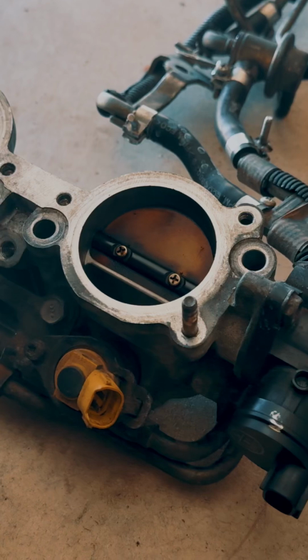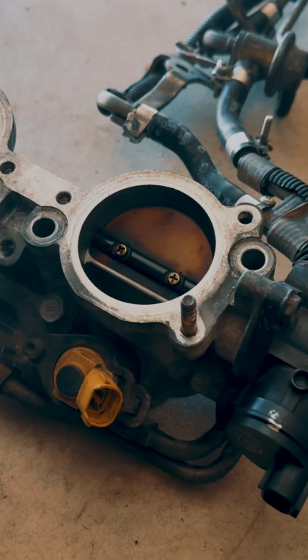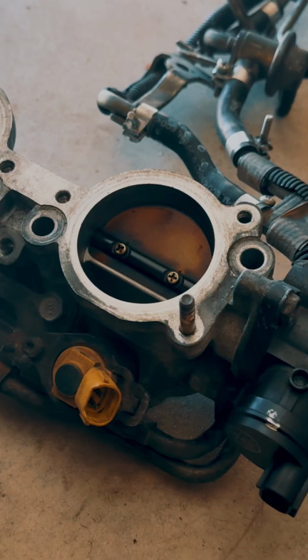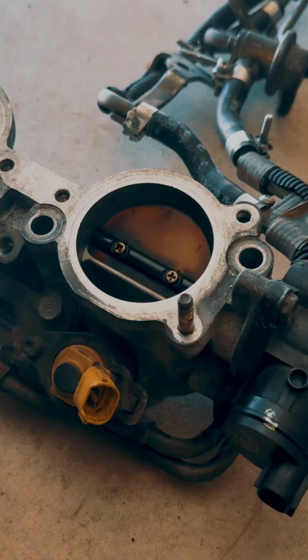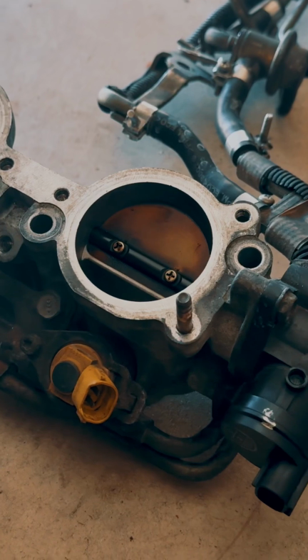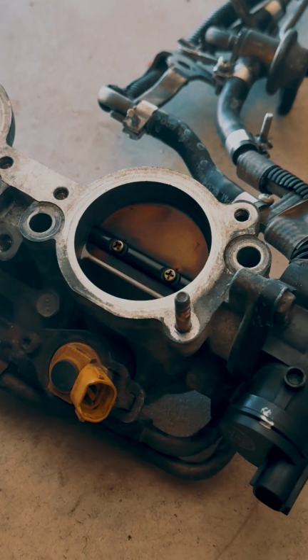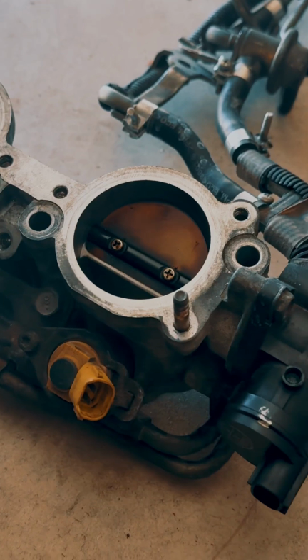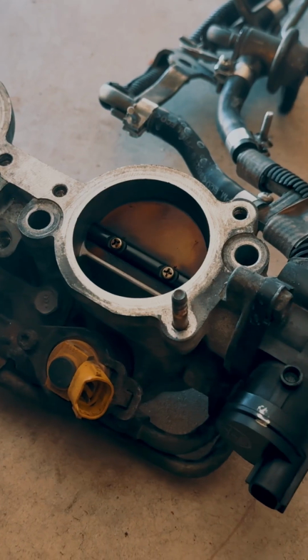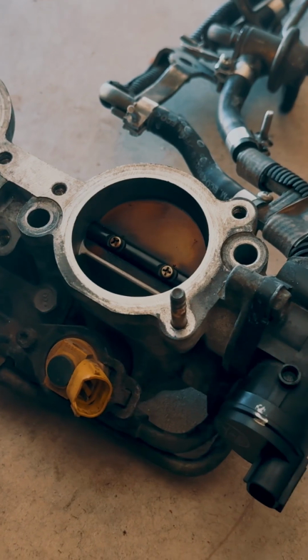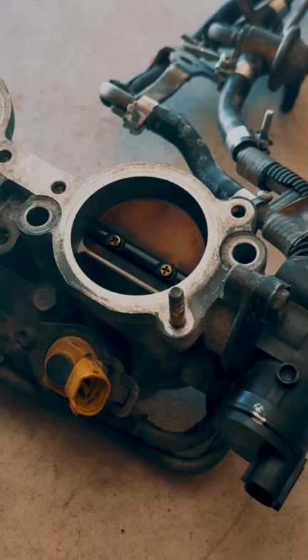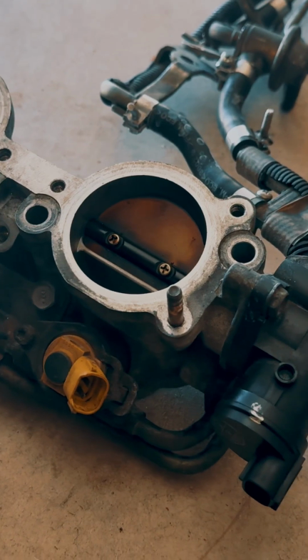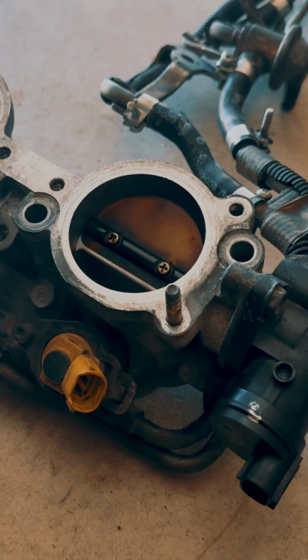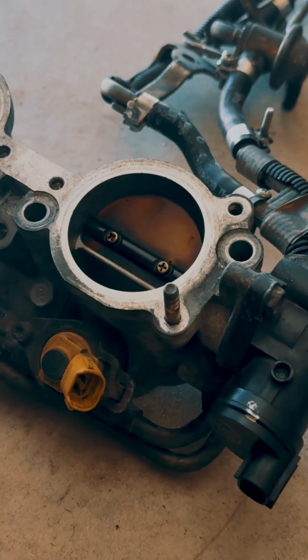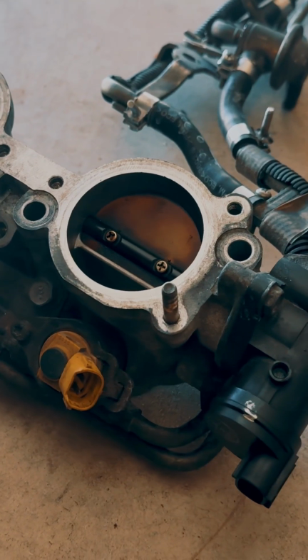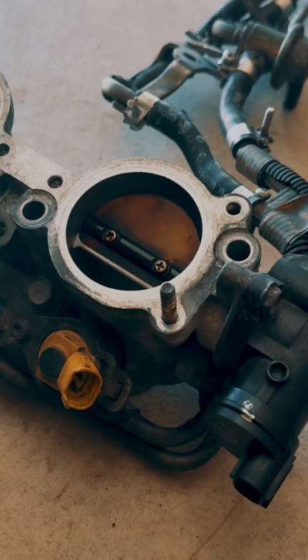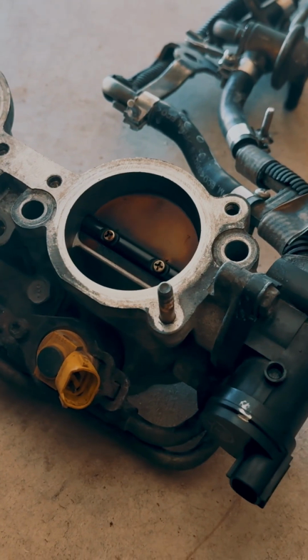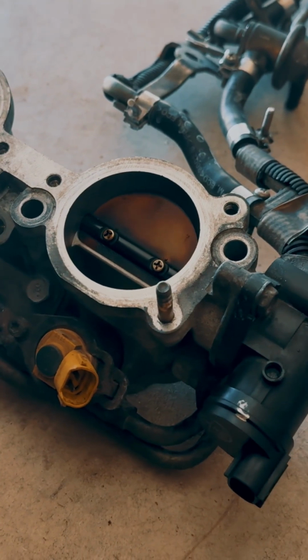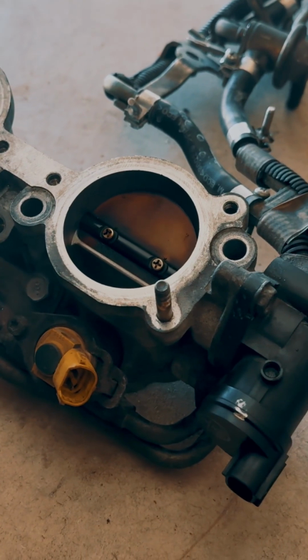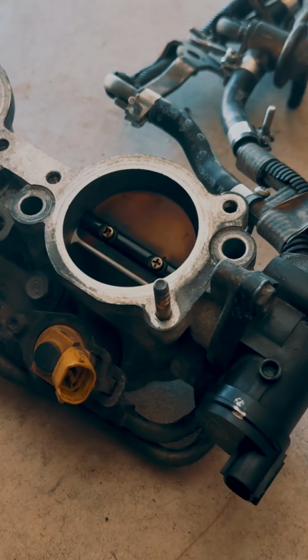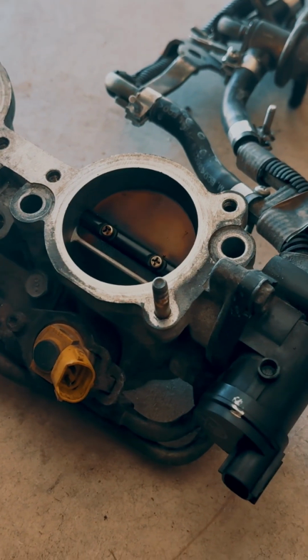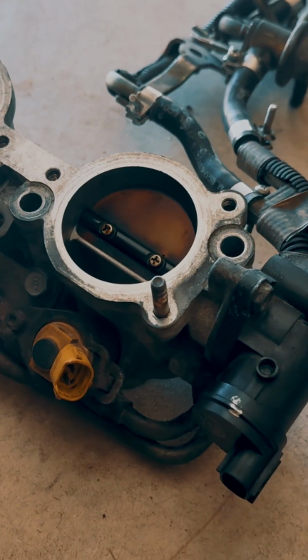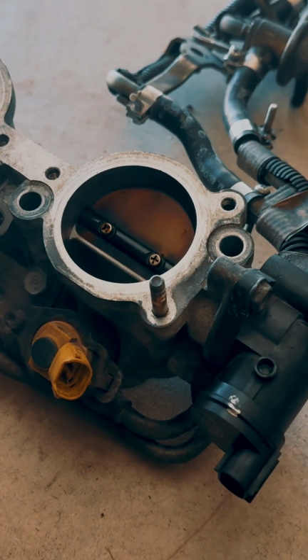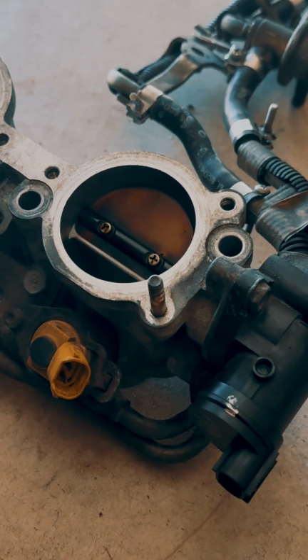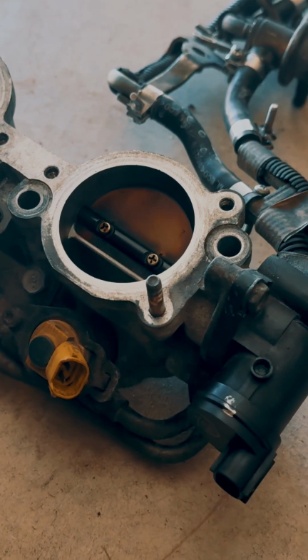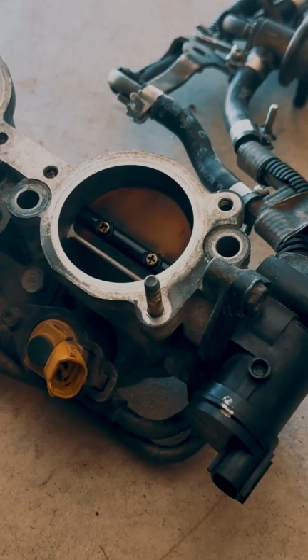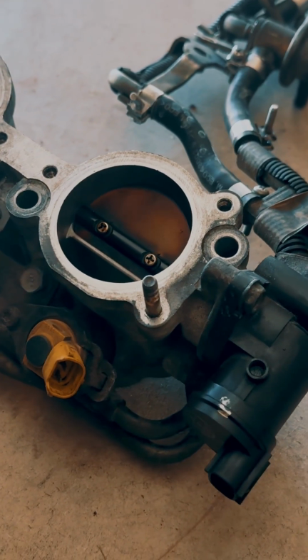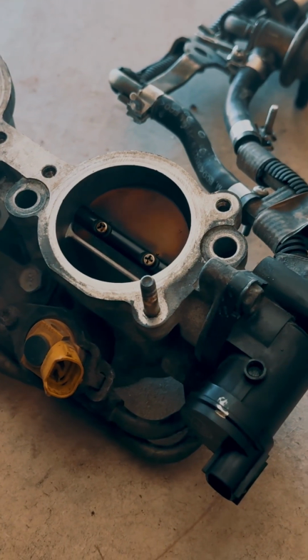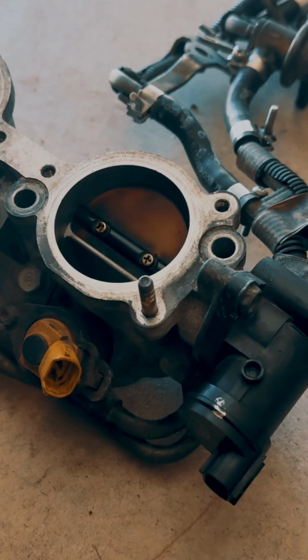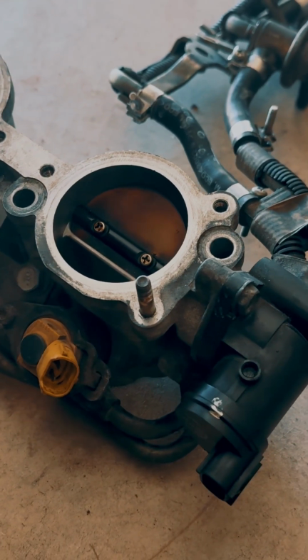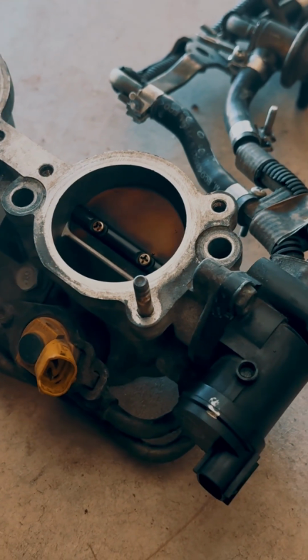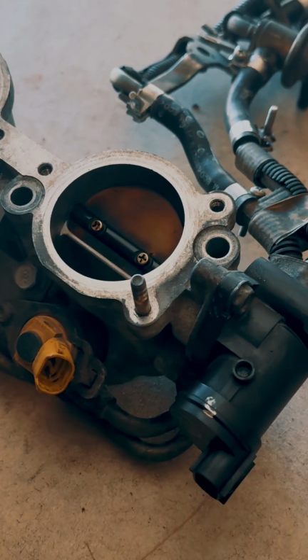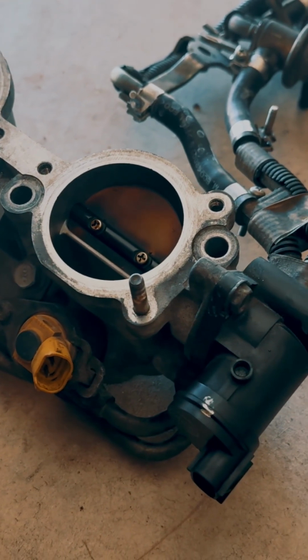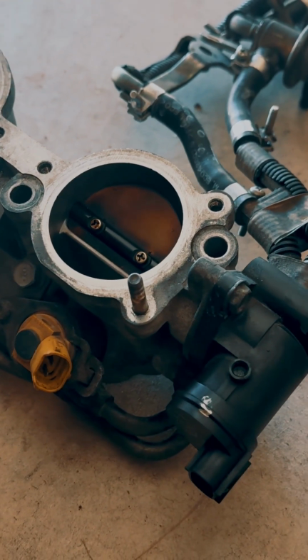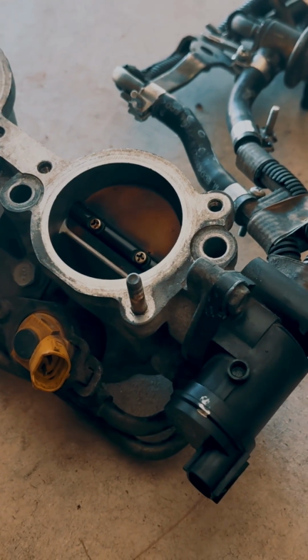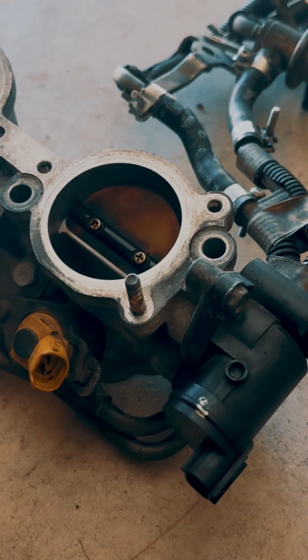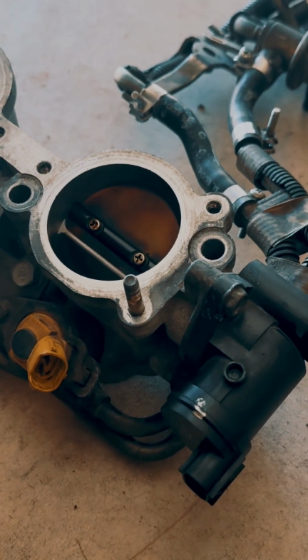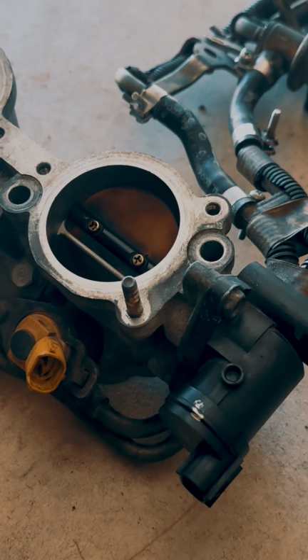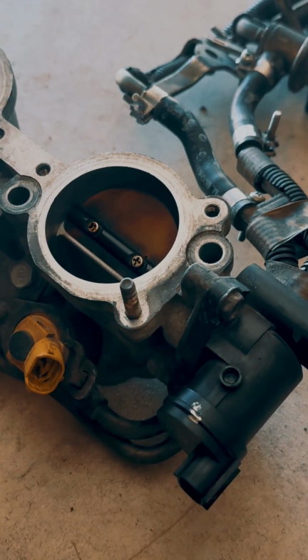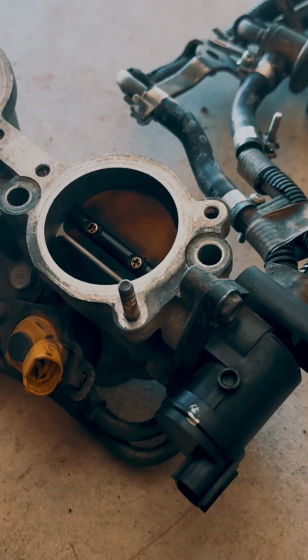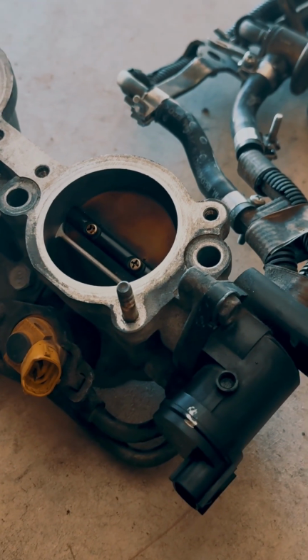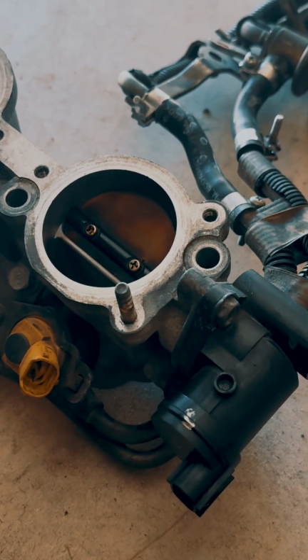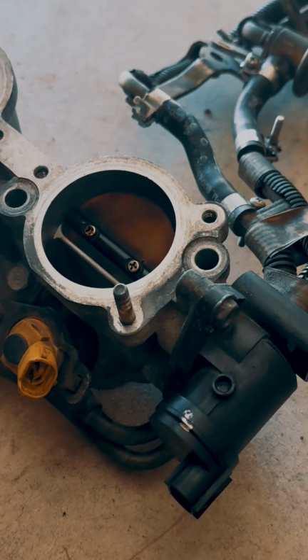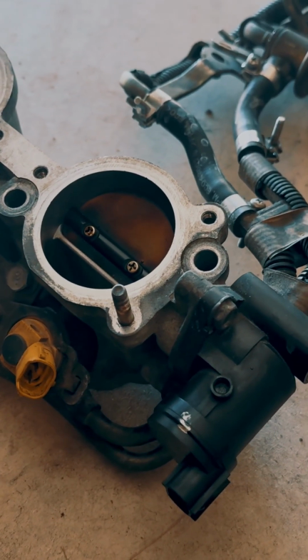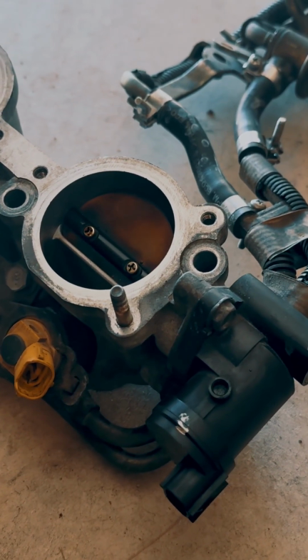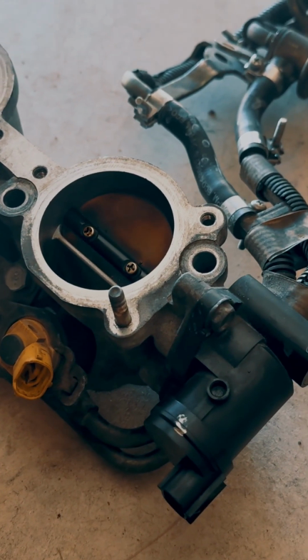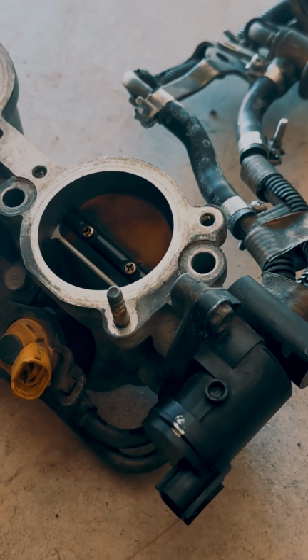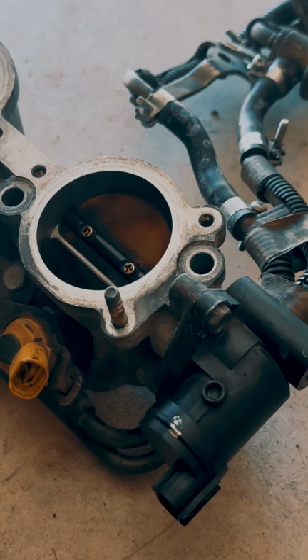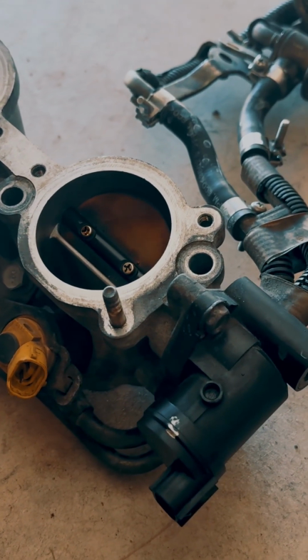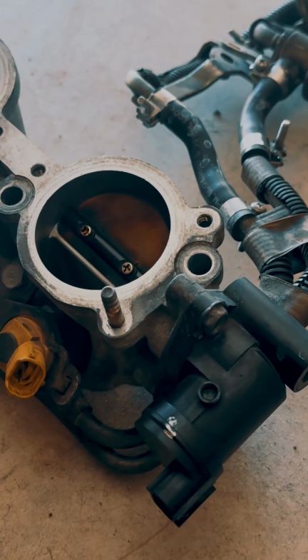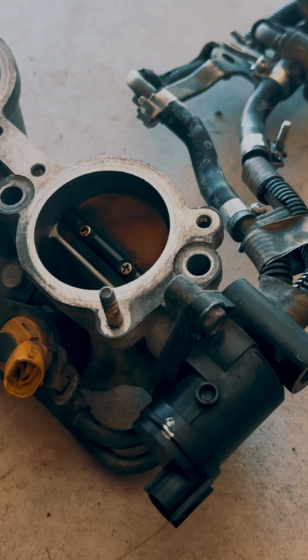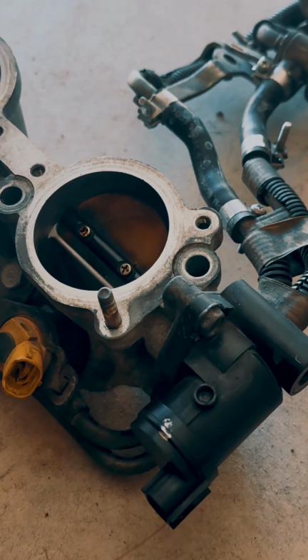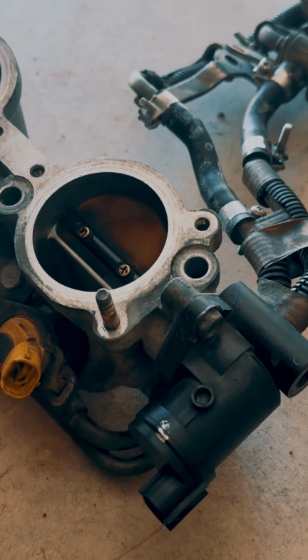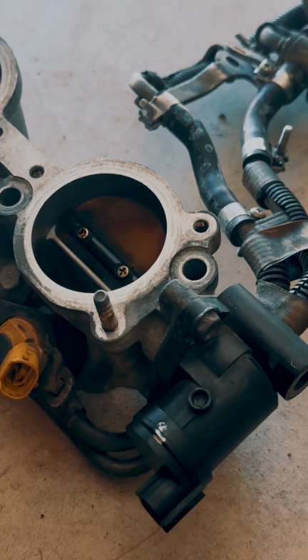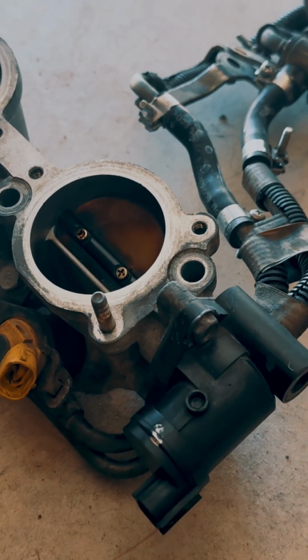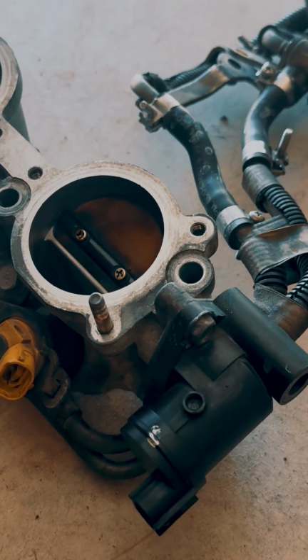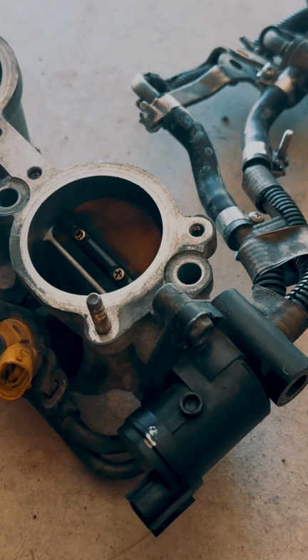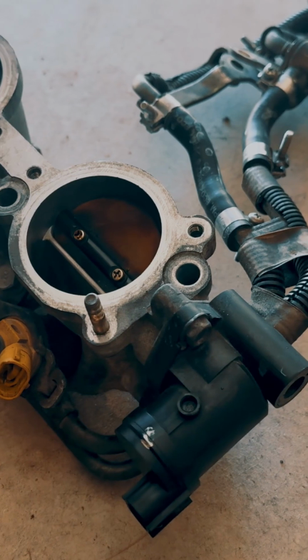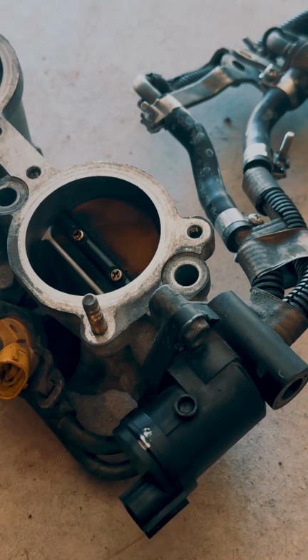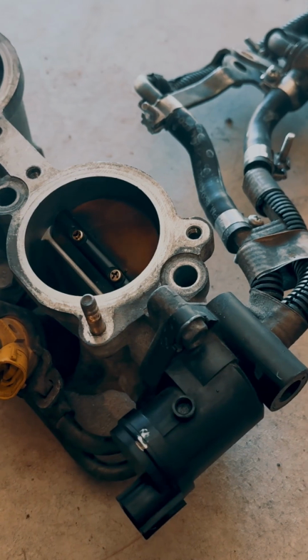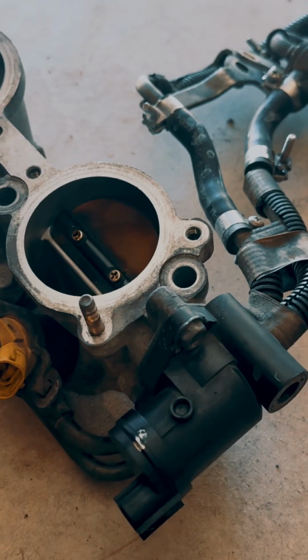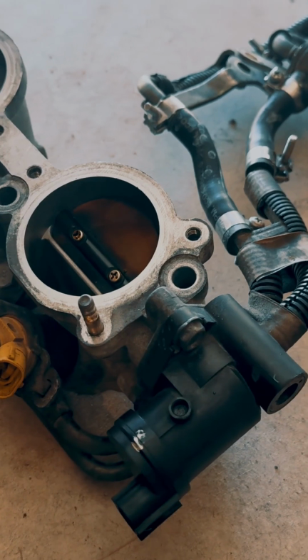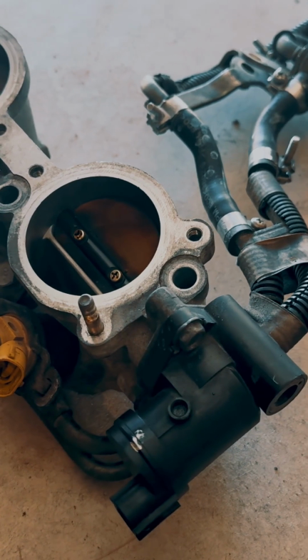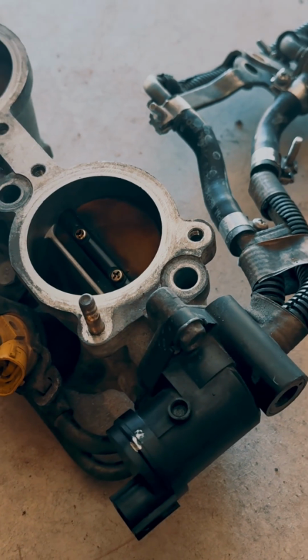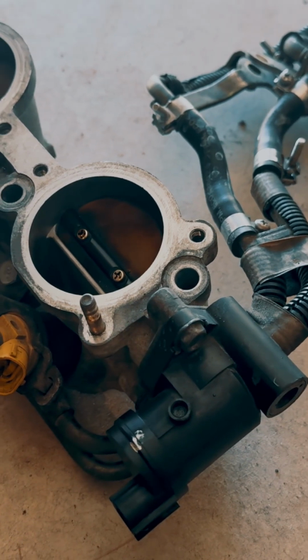This is the factory STI fuel system. We got the rails, regulator, and injectors all attached to the TGVs.